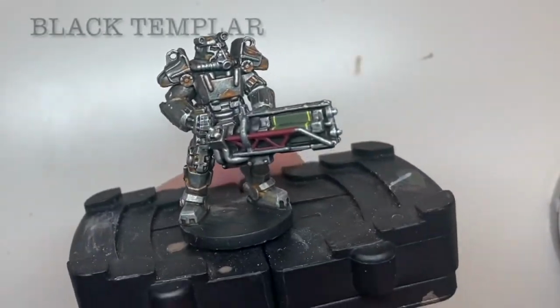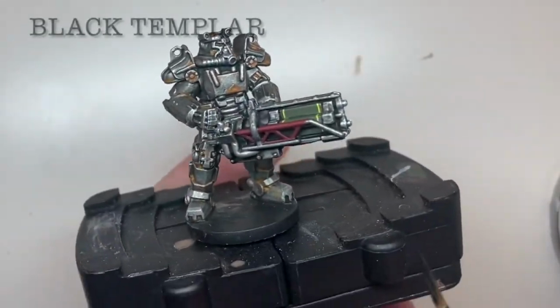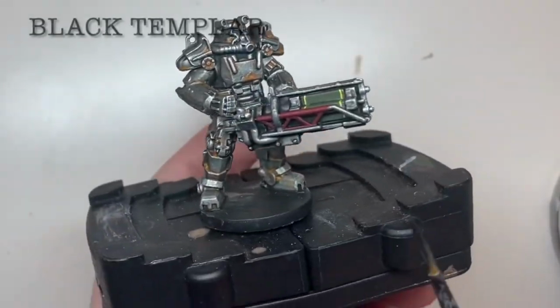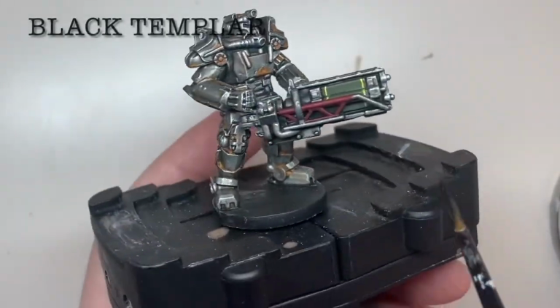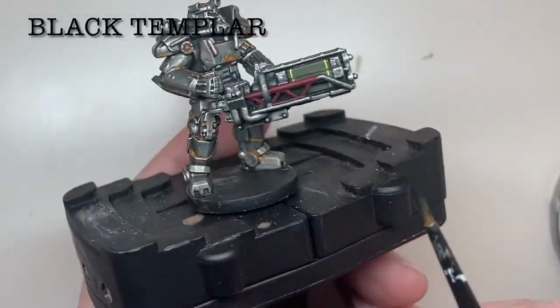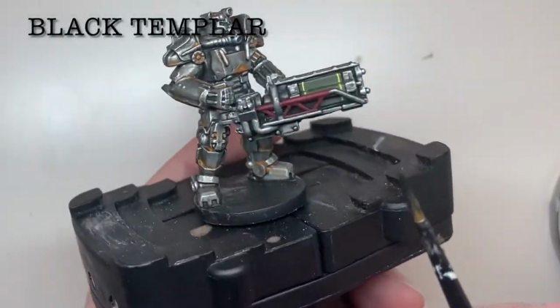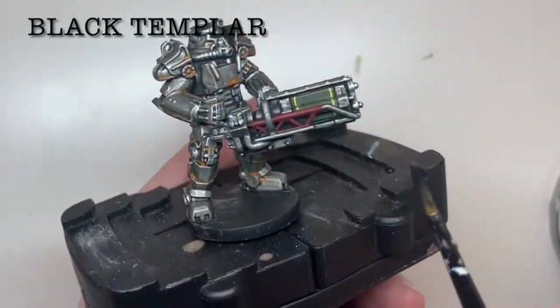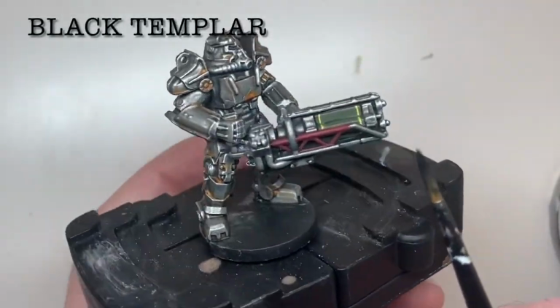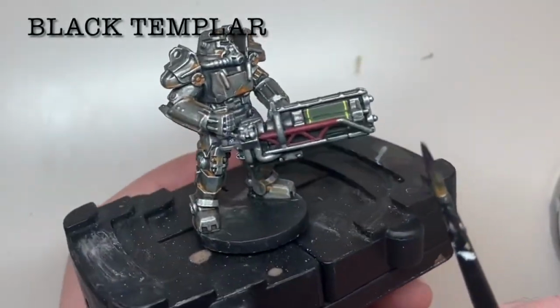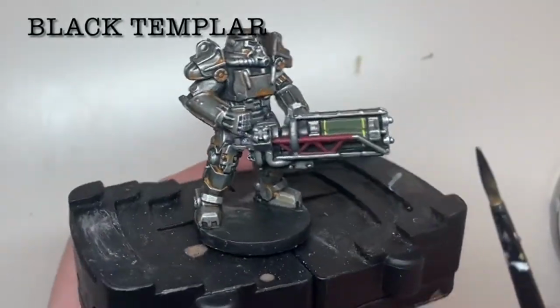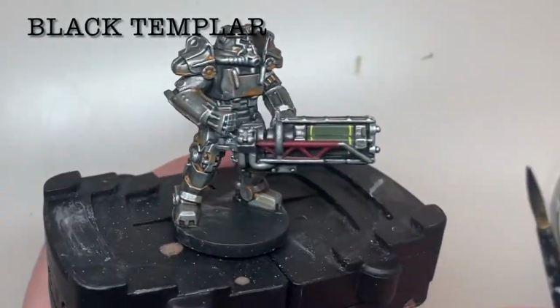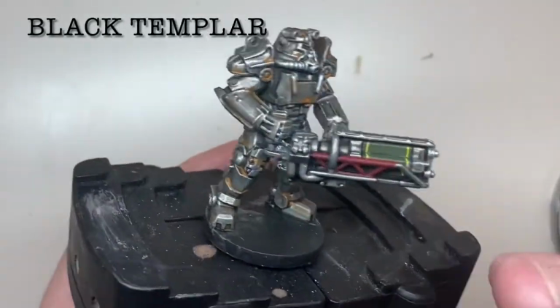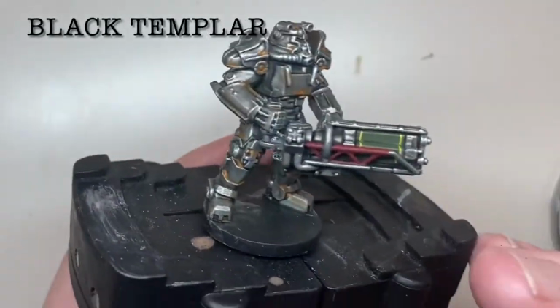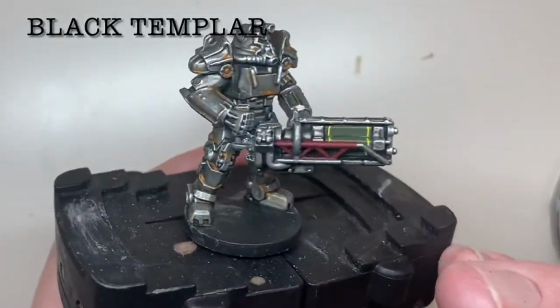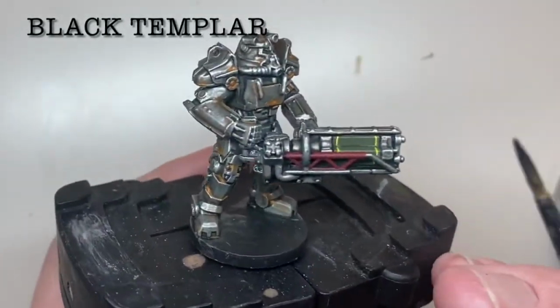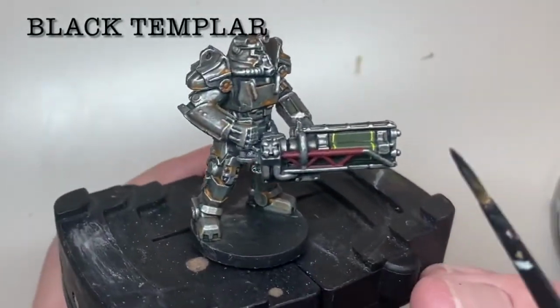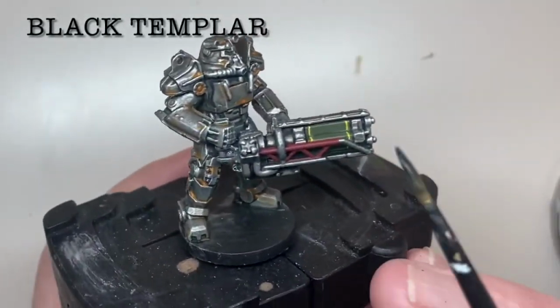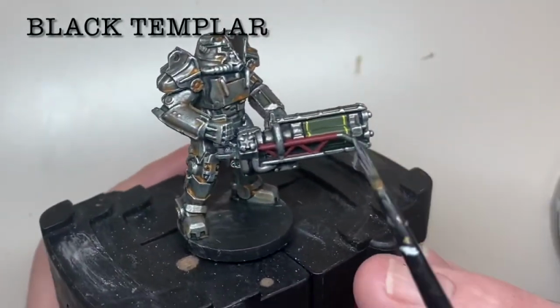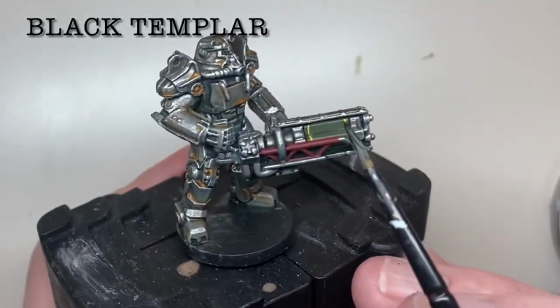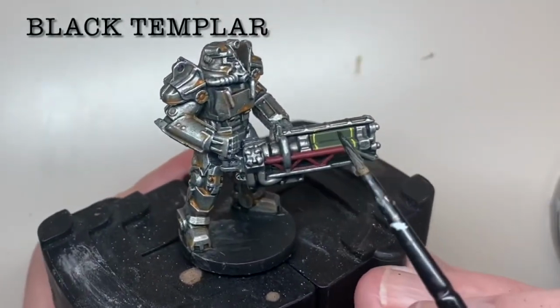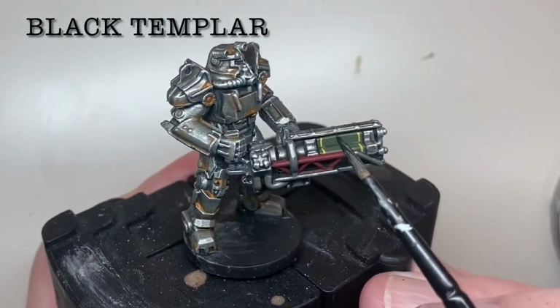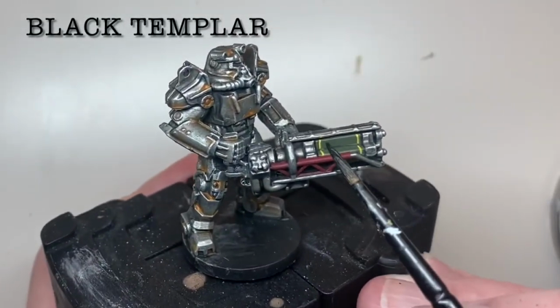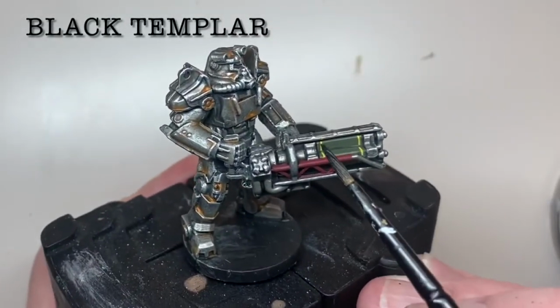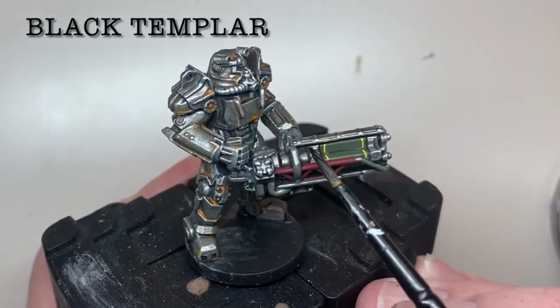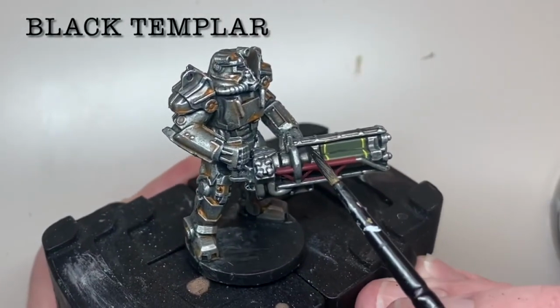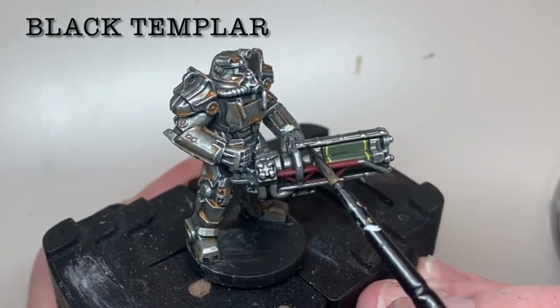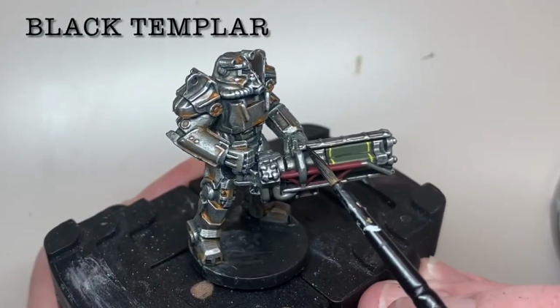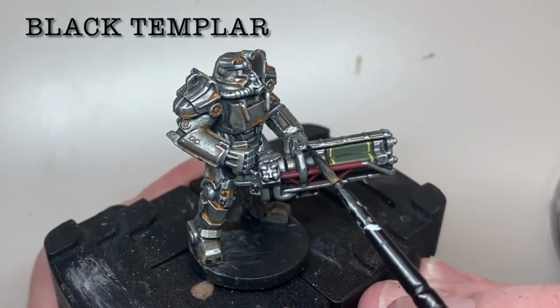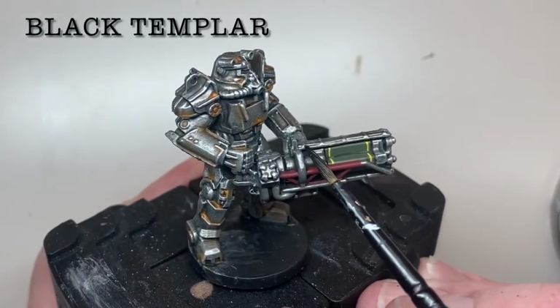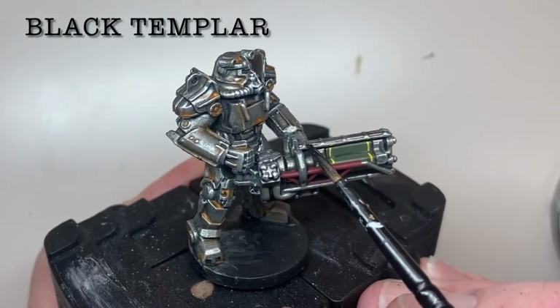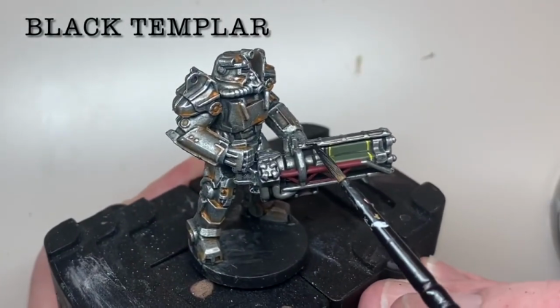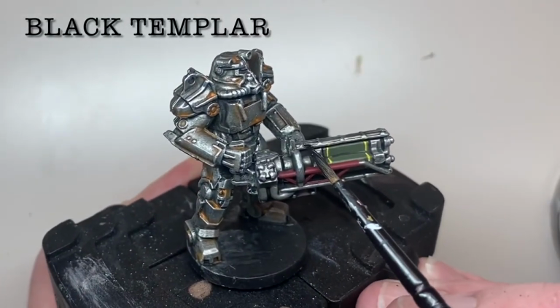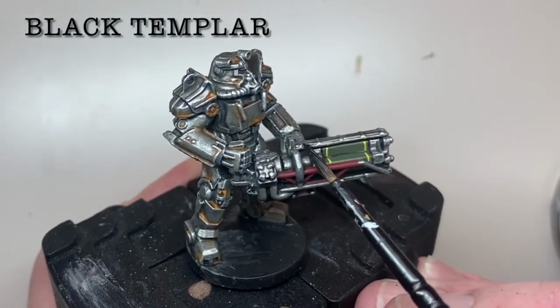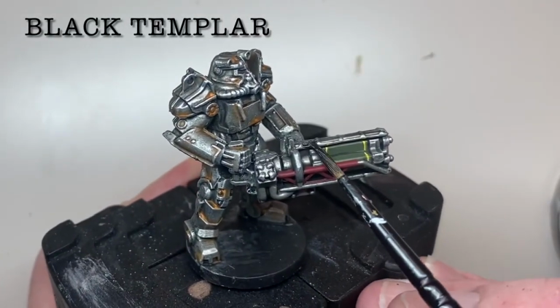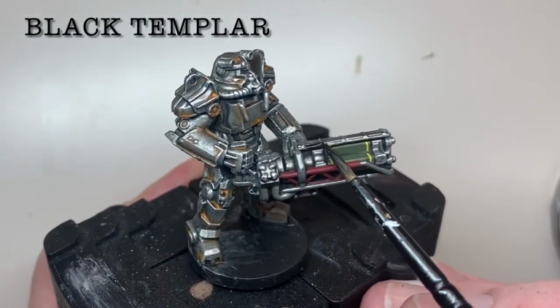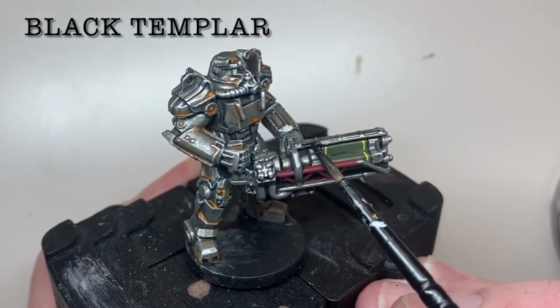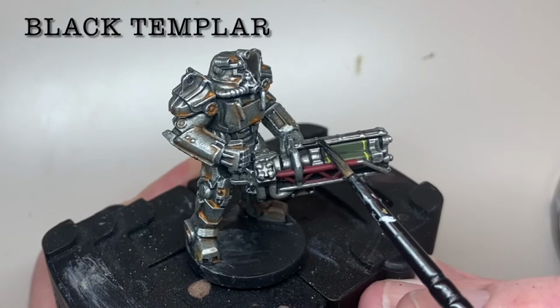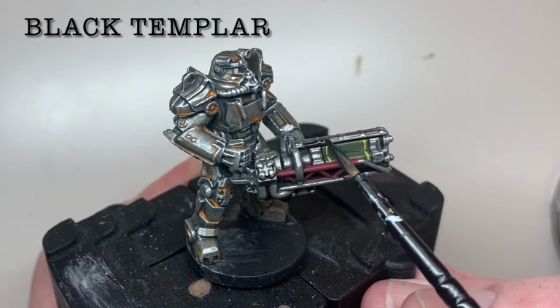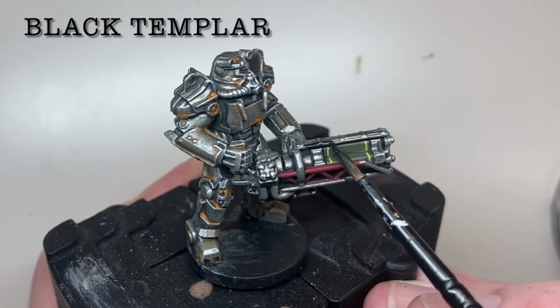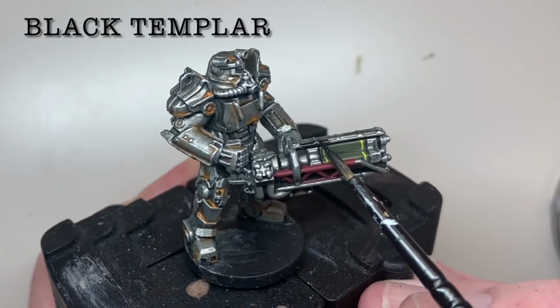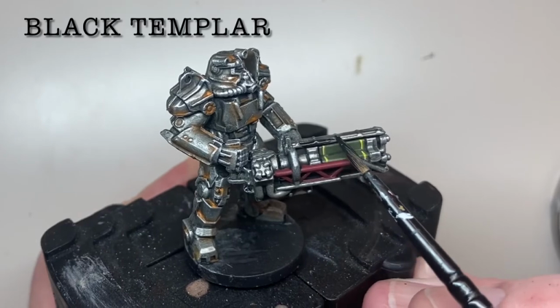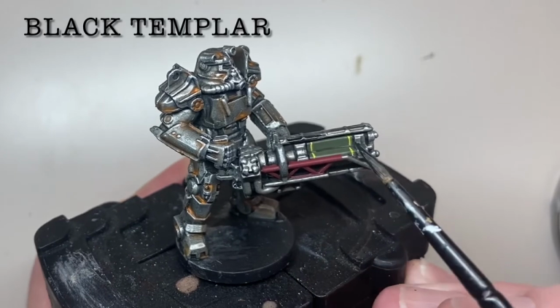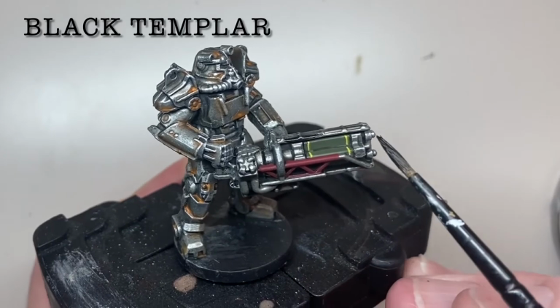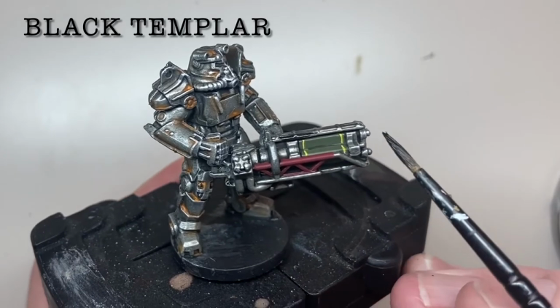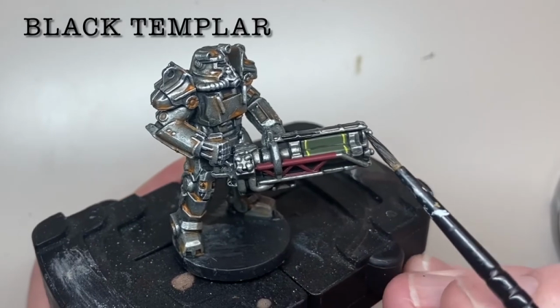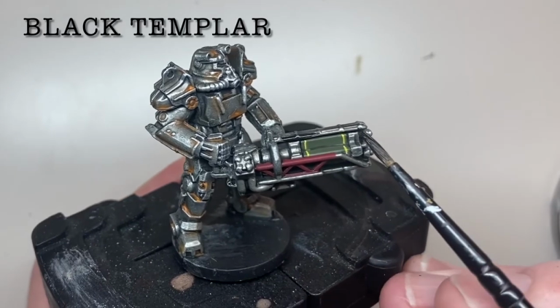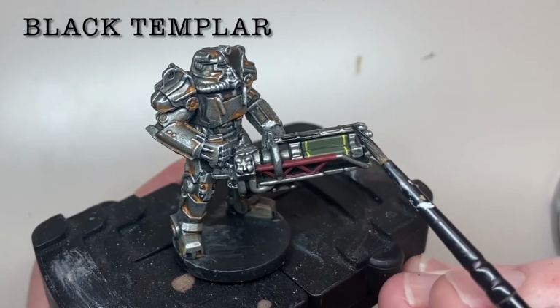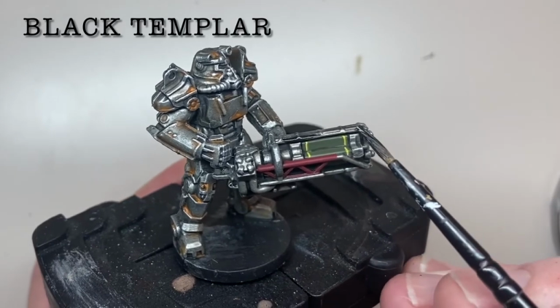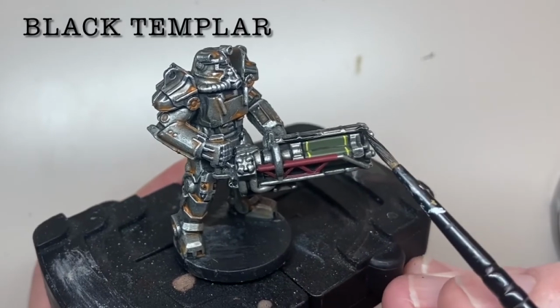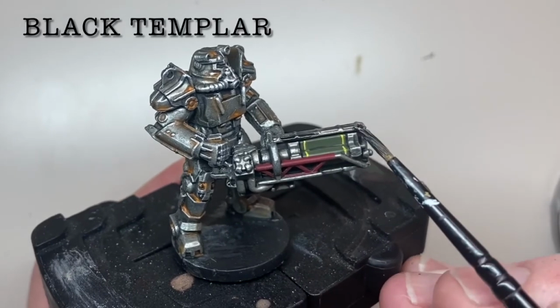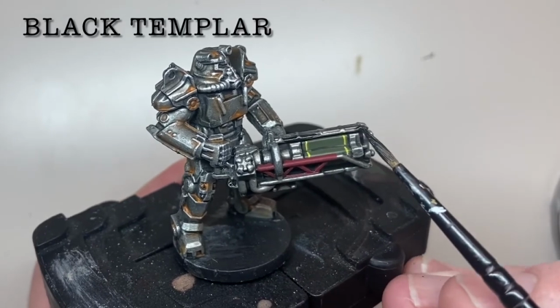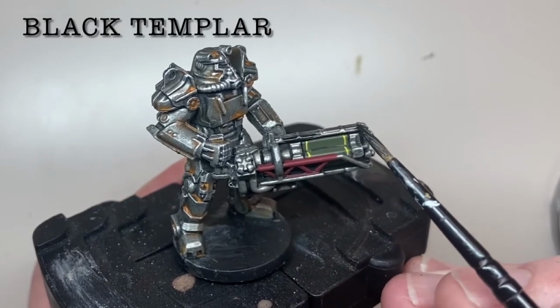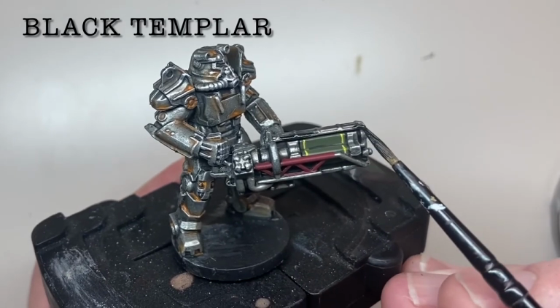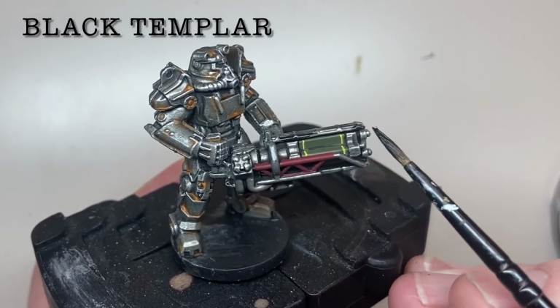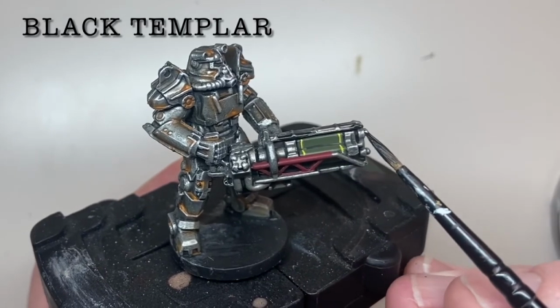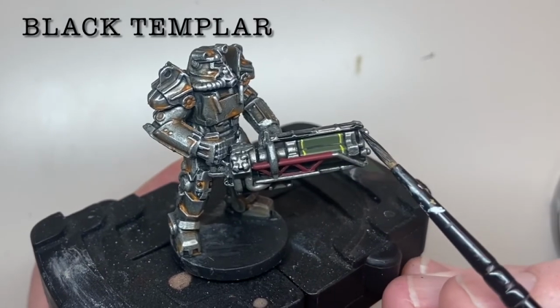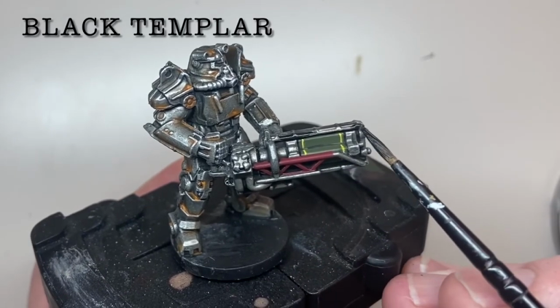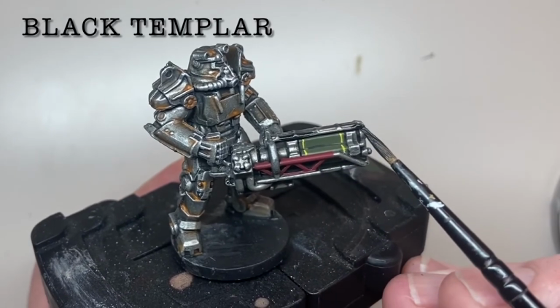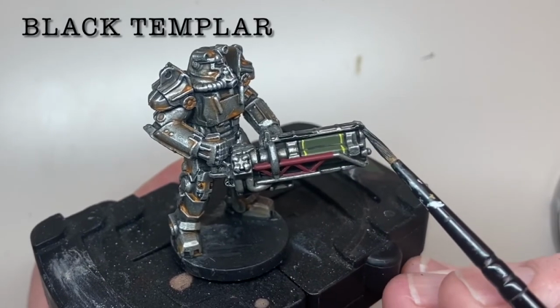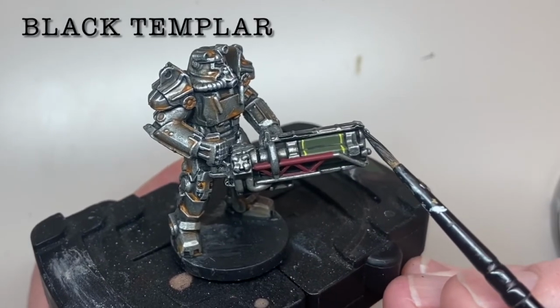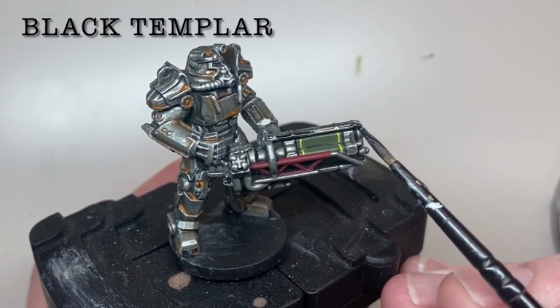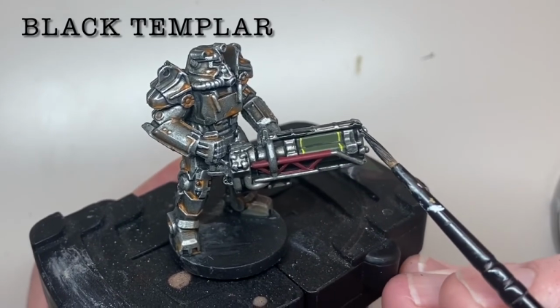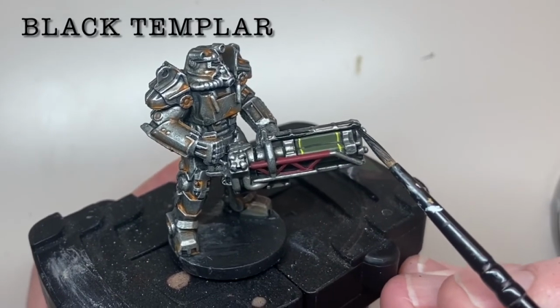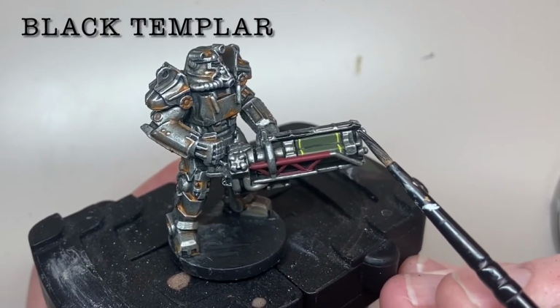Looking at images of the gun, some of the metalwork is darker, so these areas were picked out with an overpainting of Black Templar Contrast paint.